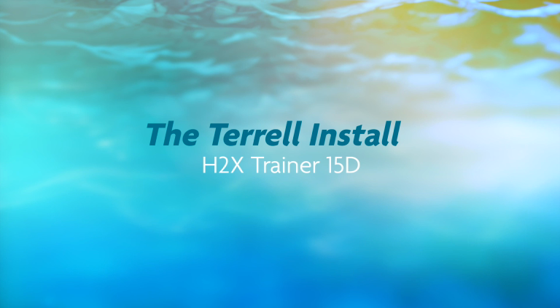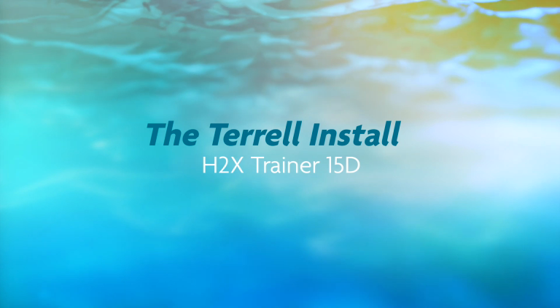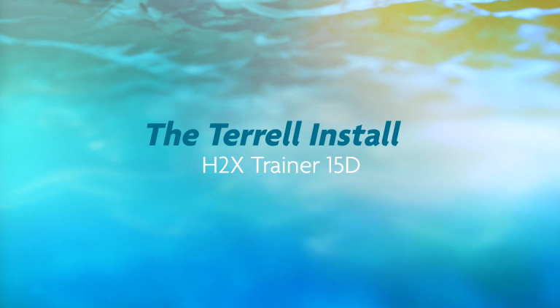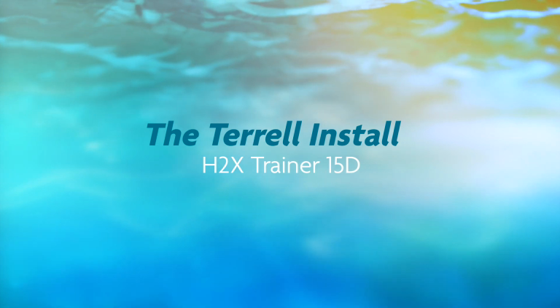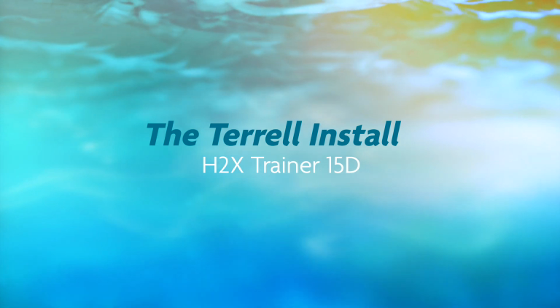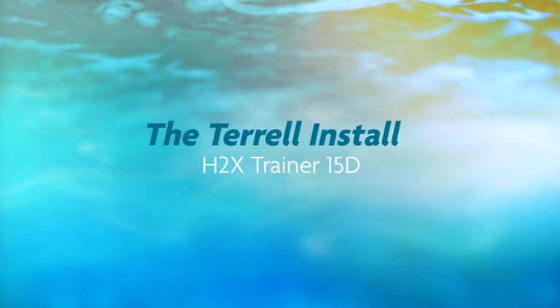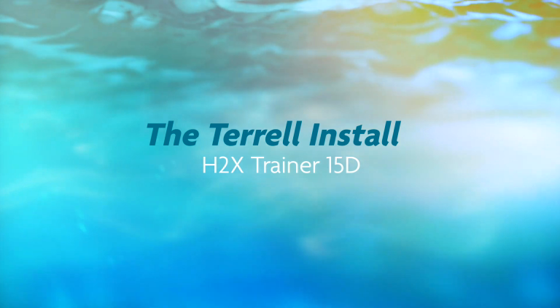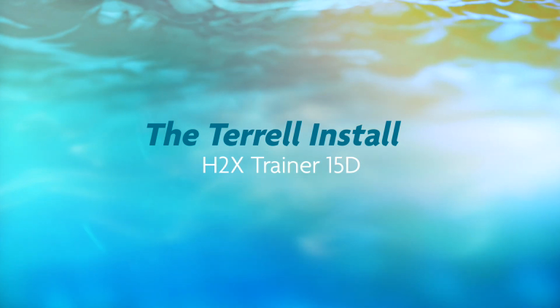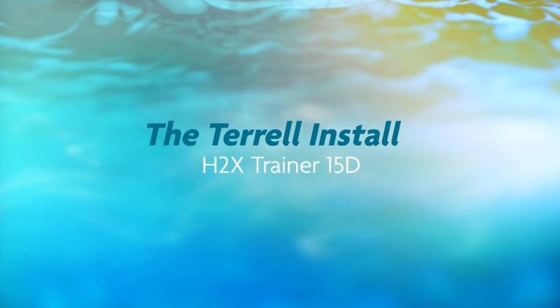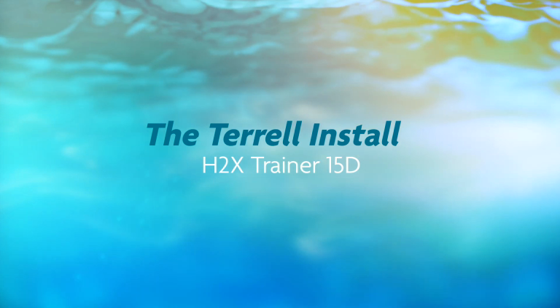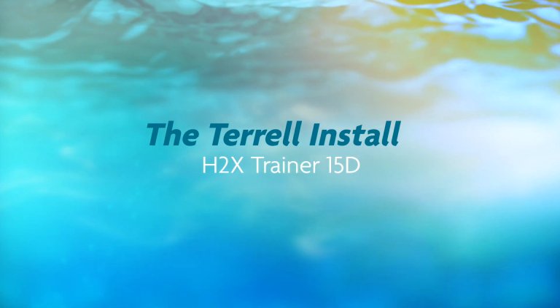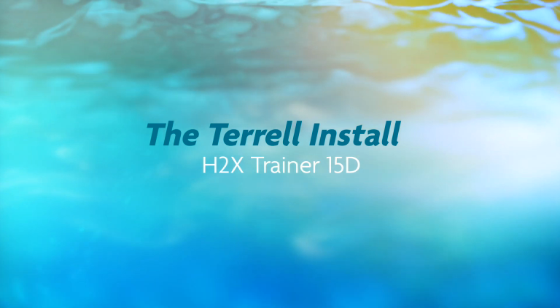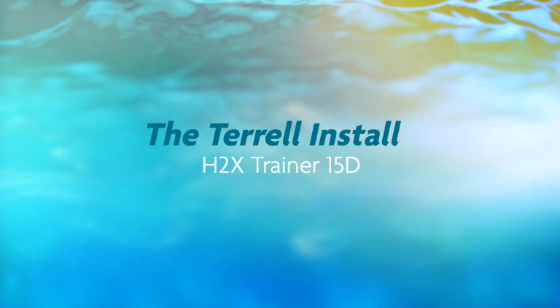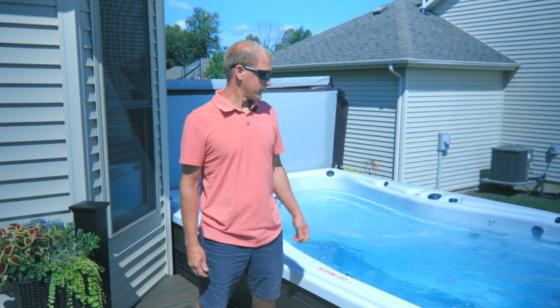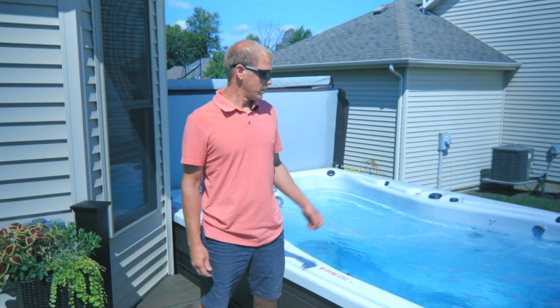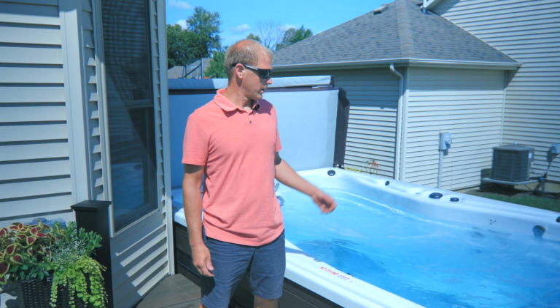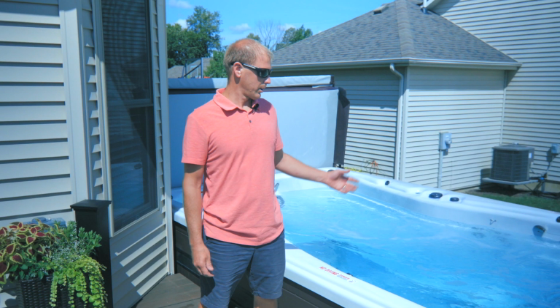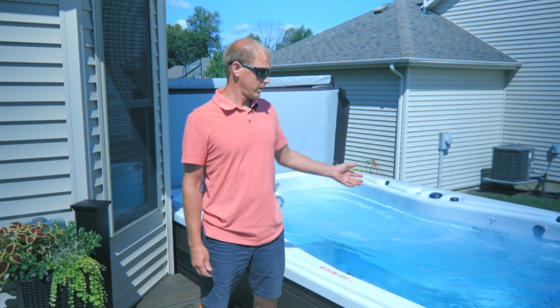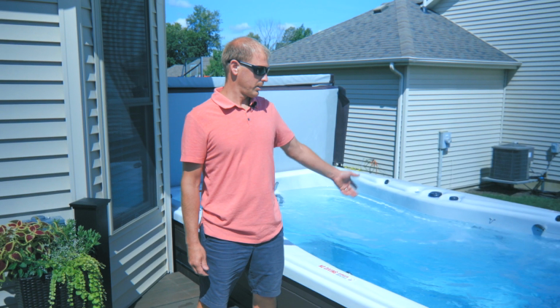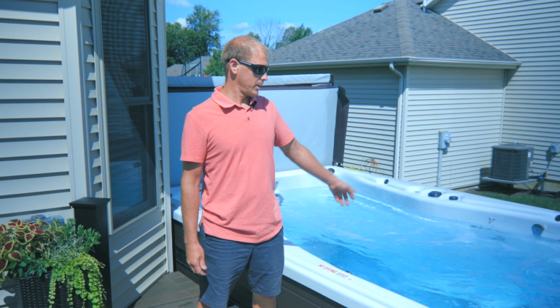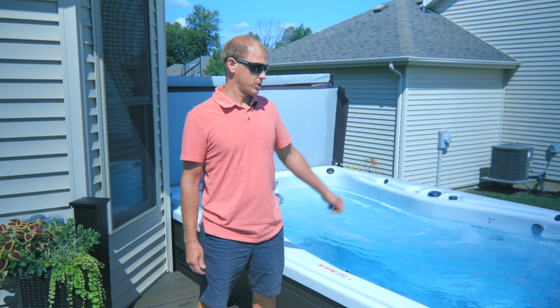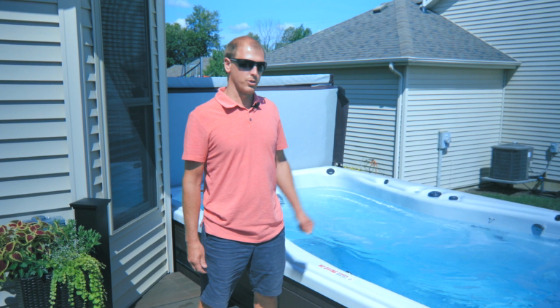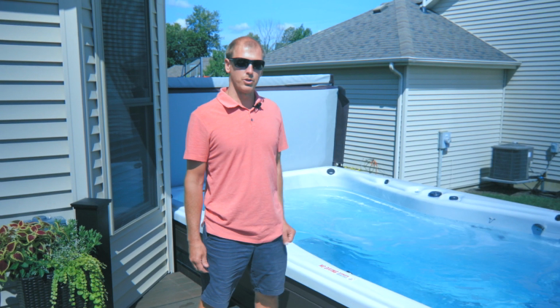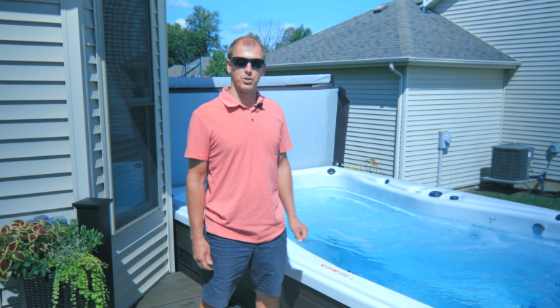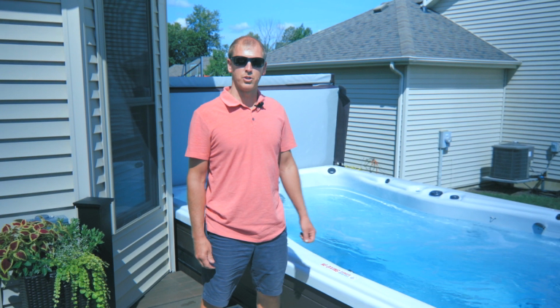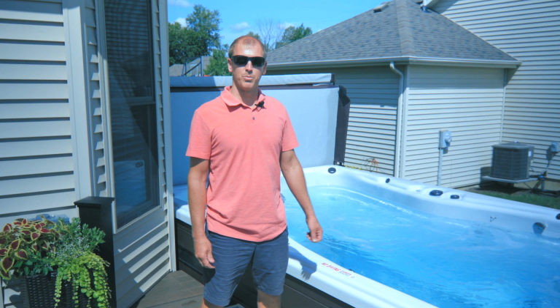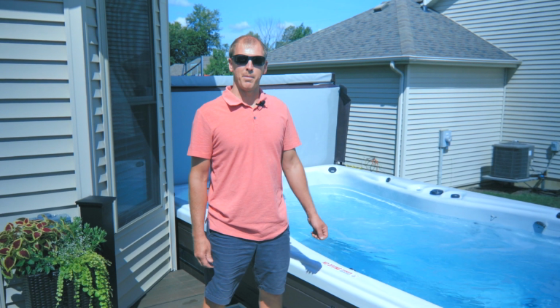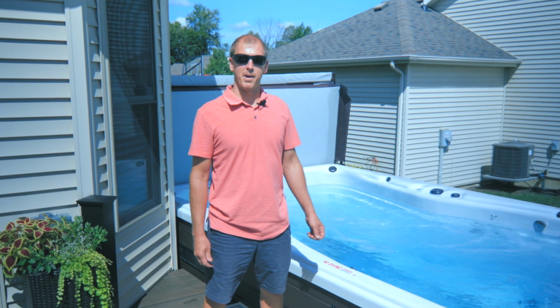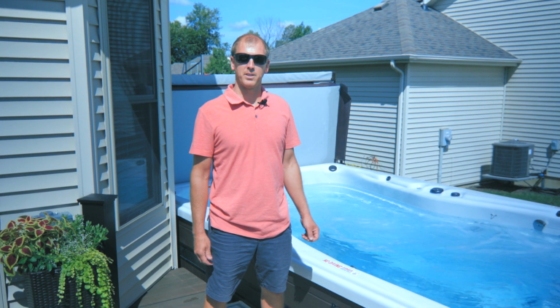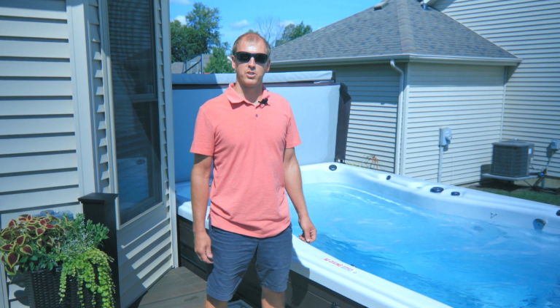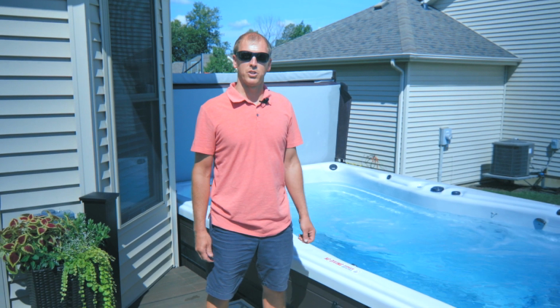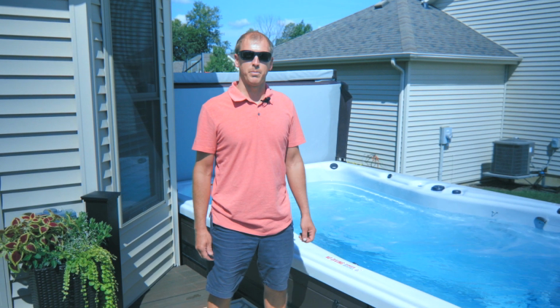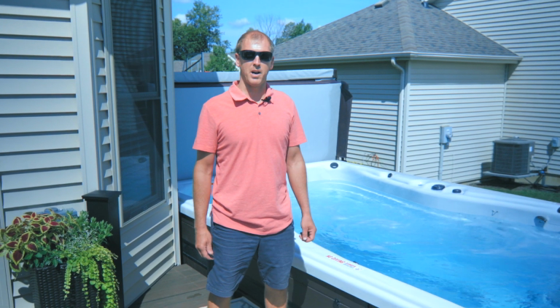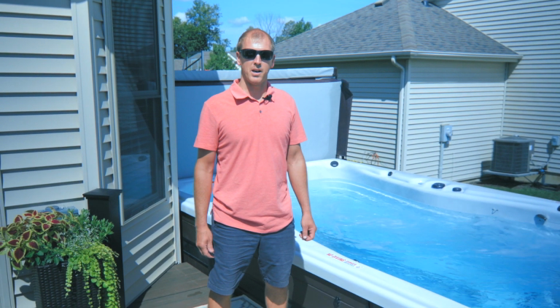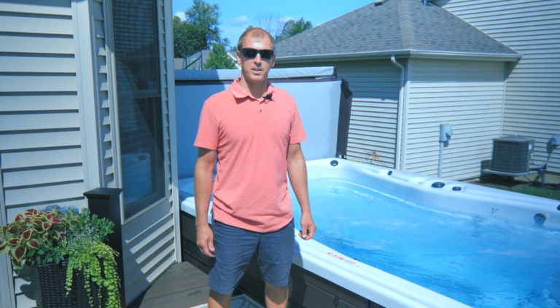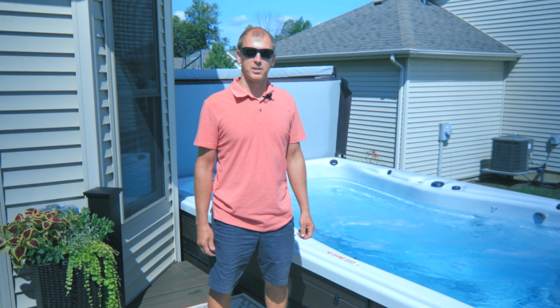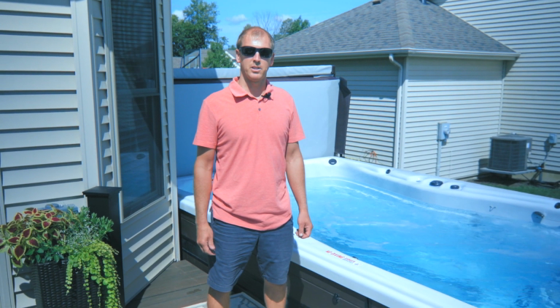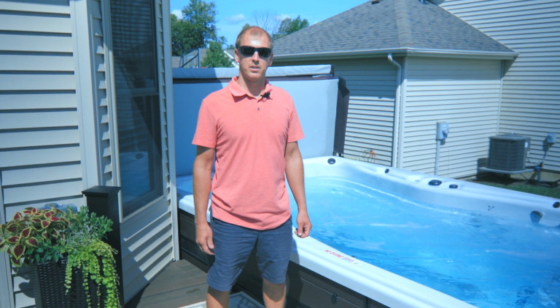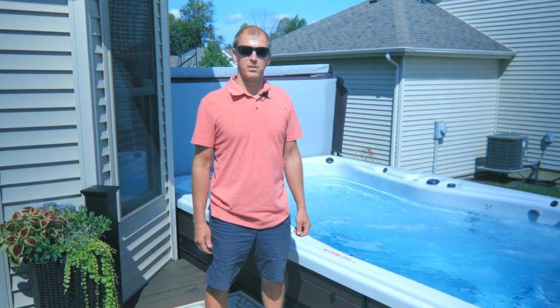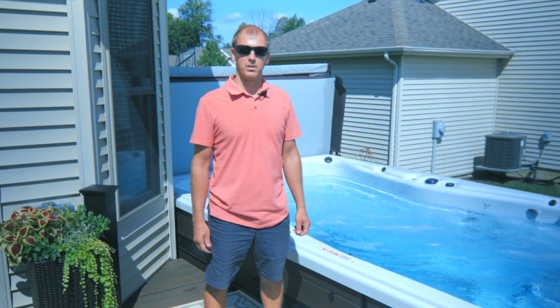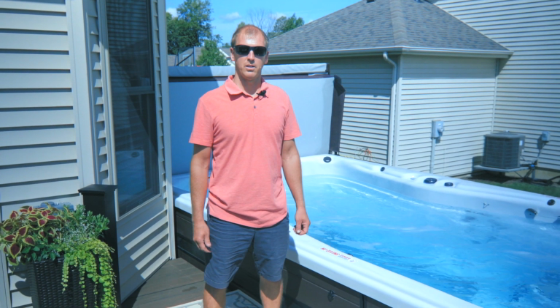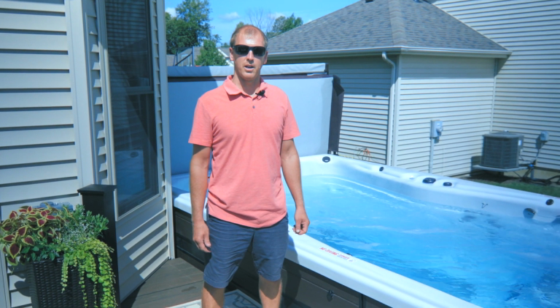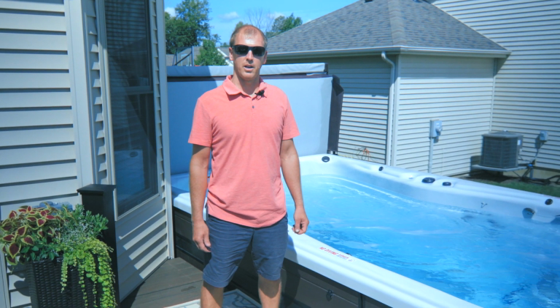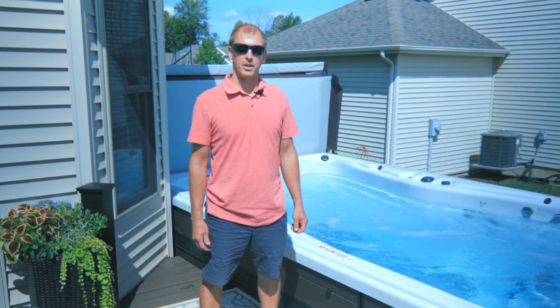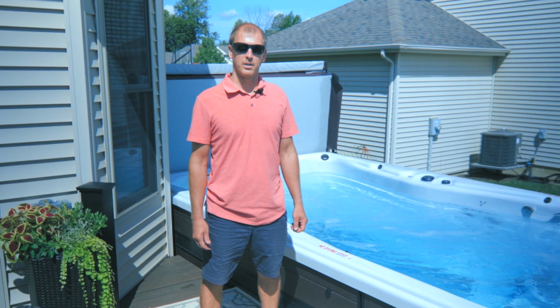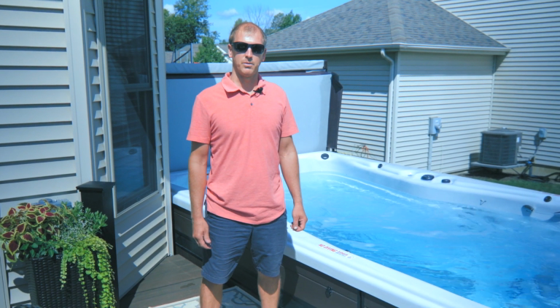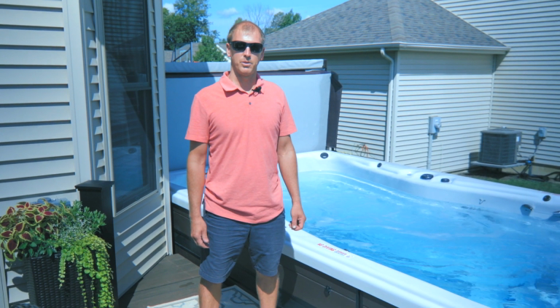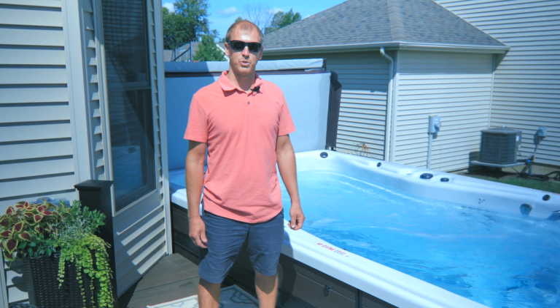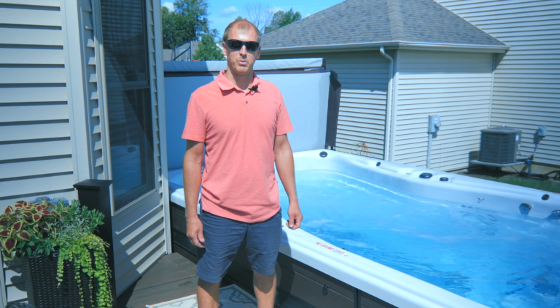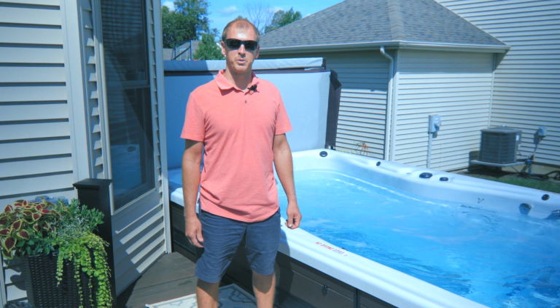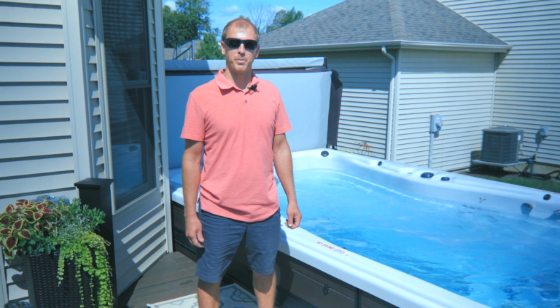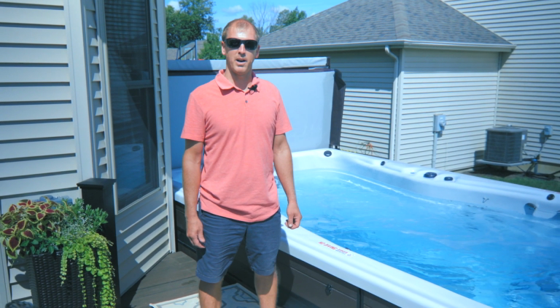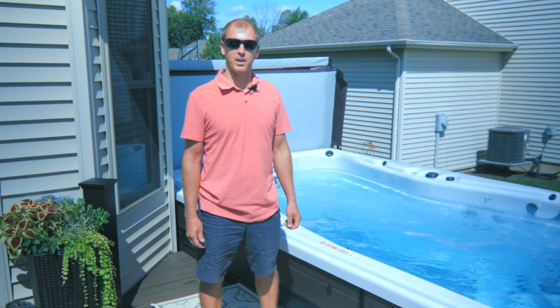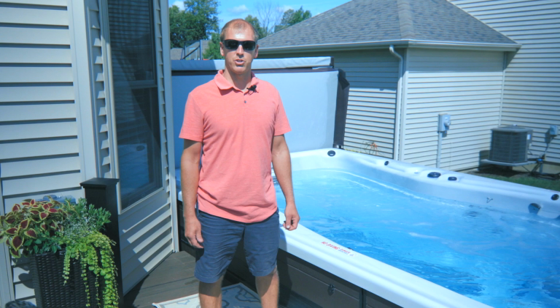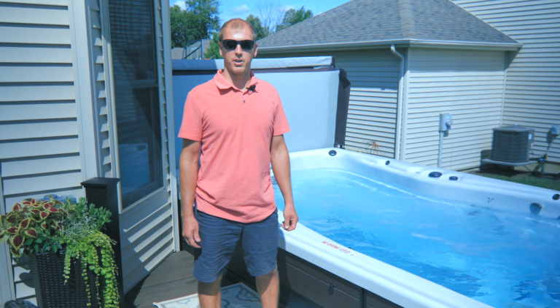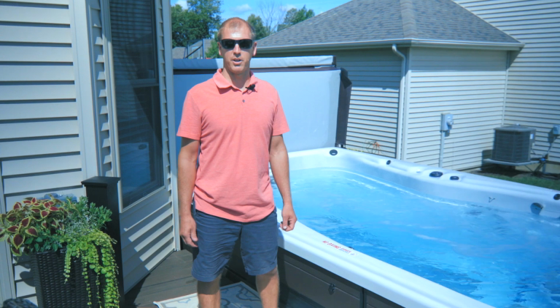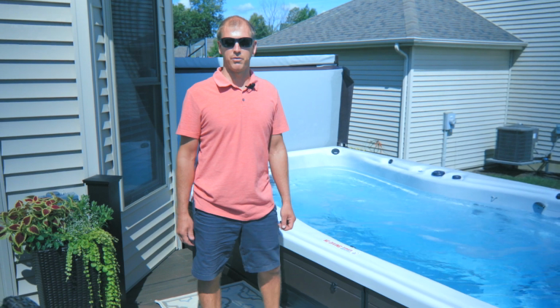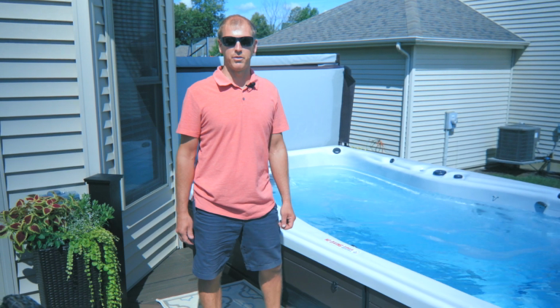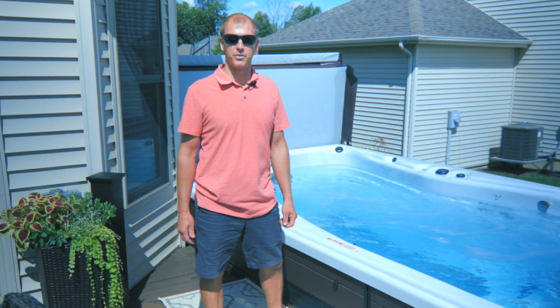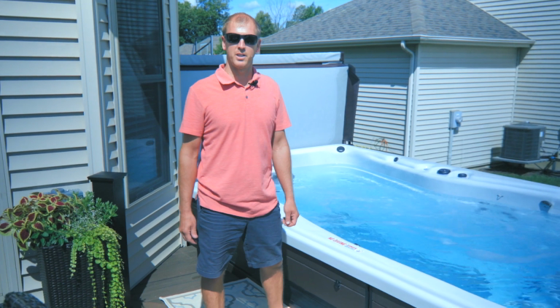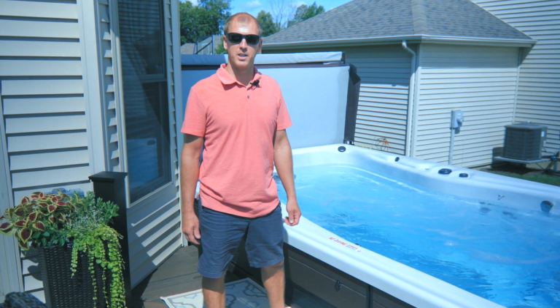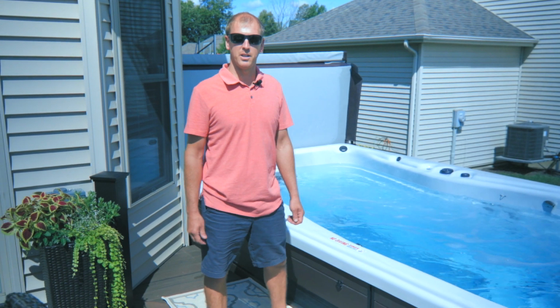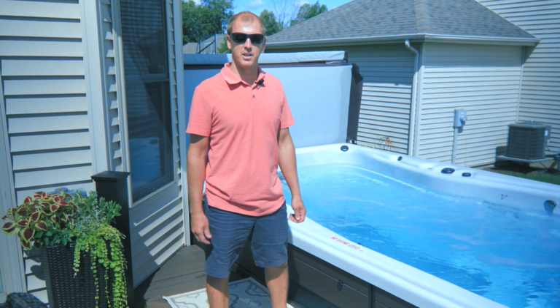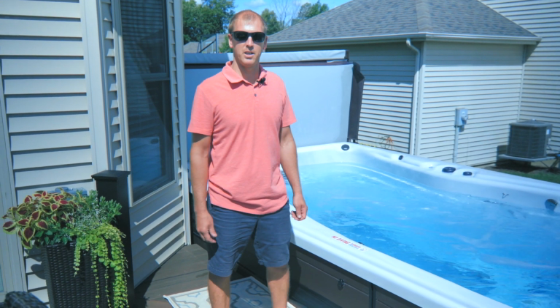Hi, my name is Nick Terrell. I'm going to introduce you to my Master Spas Swim Spa Trainer 15D.